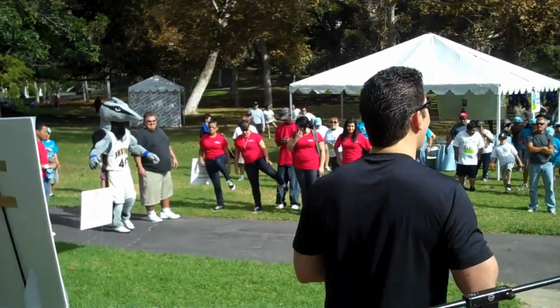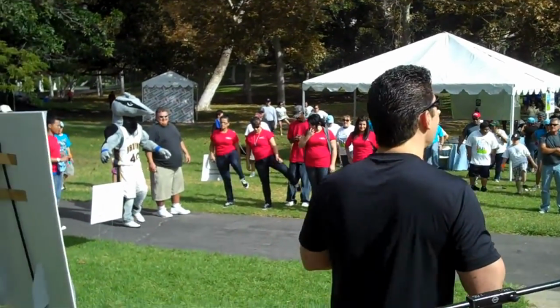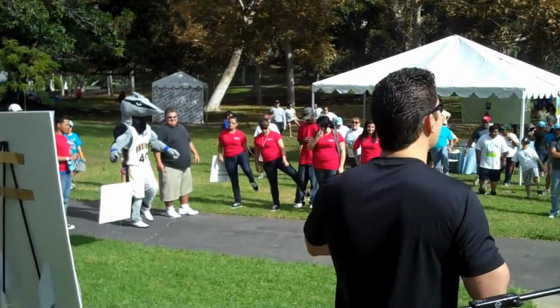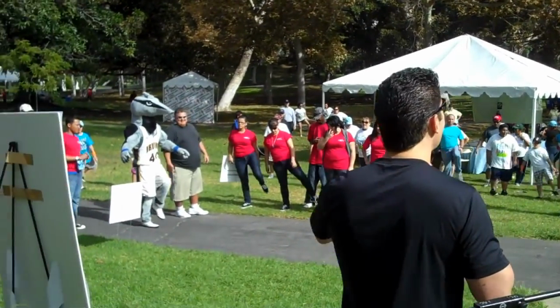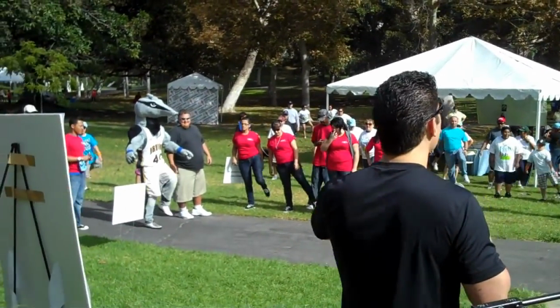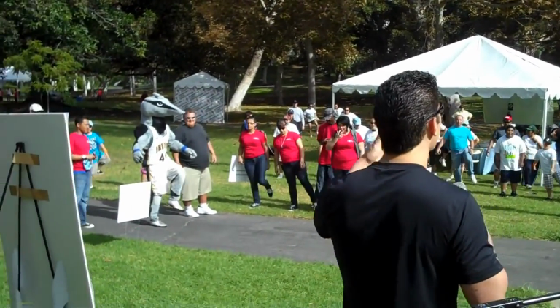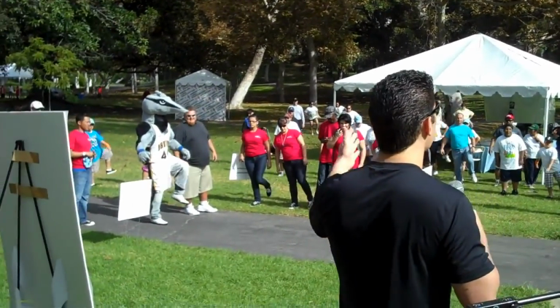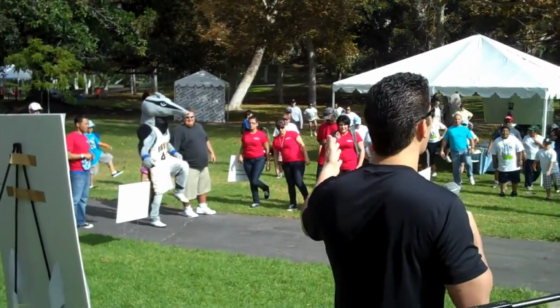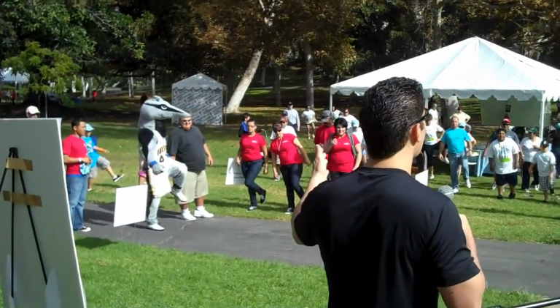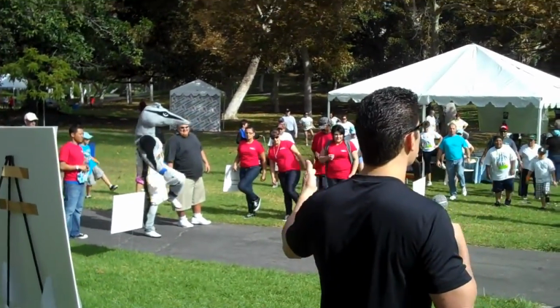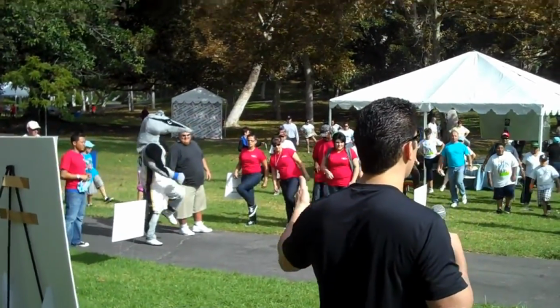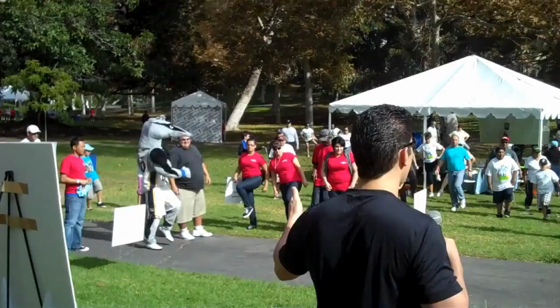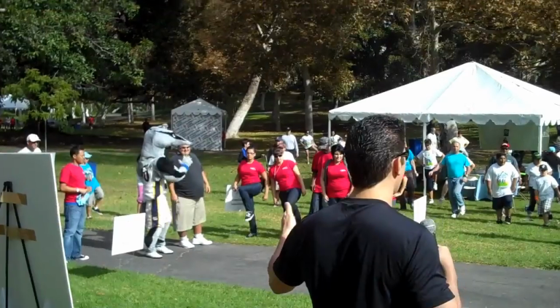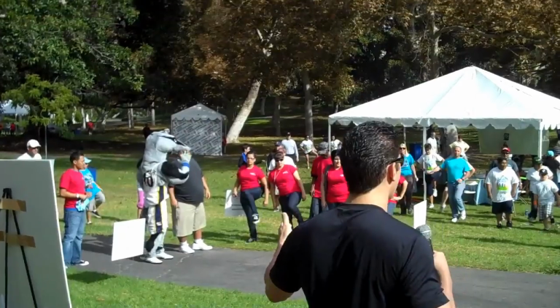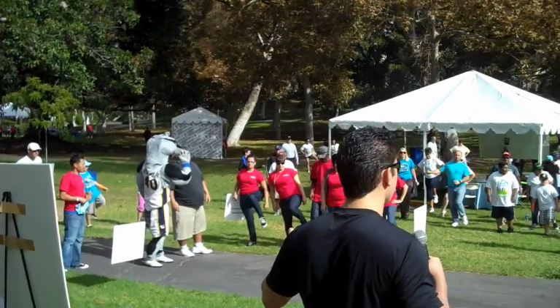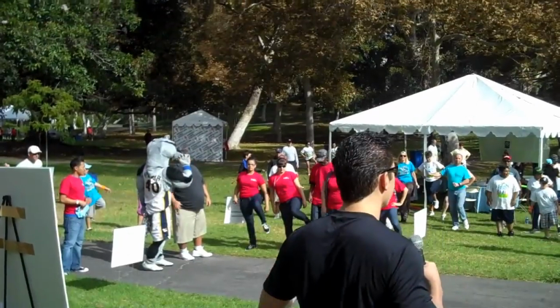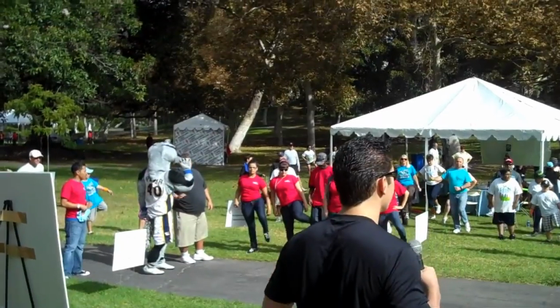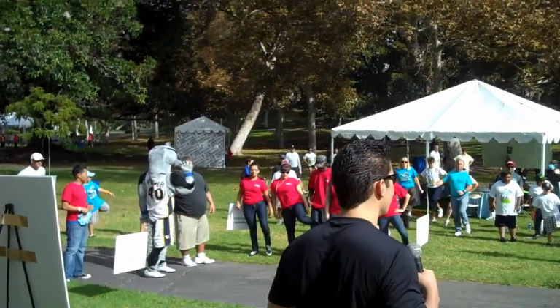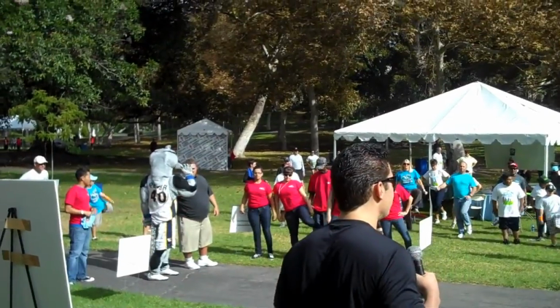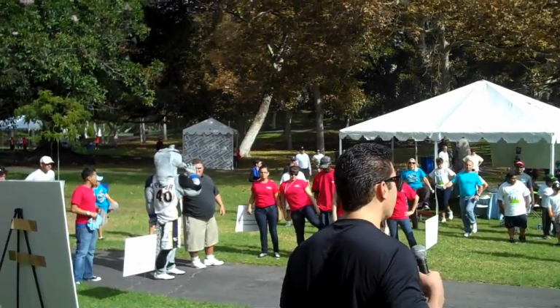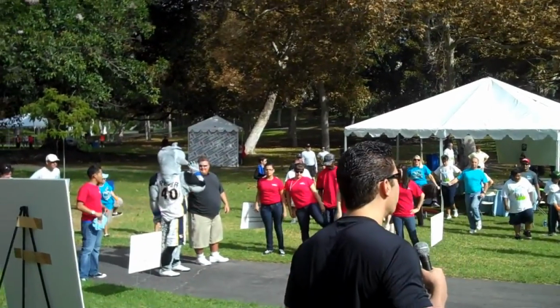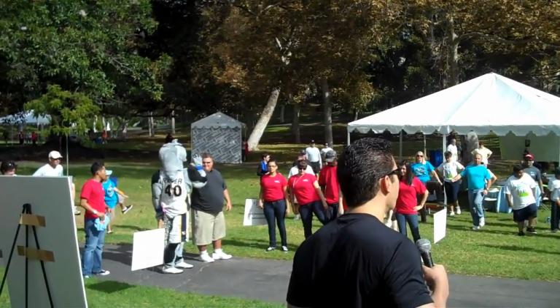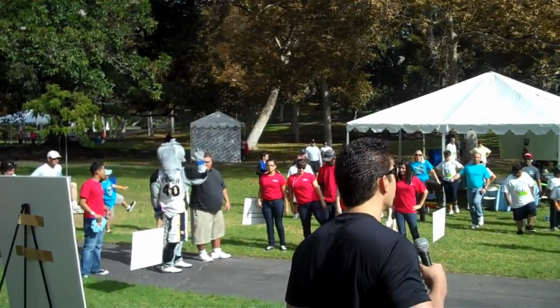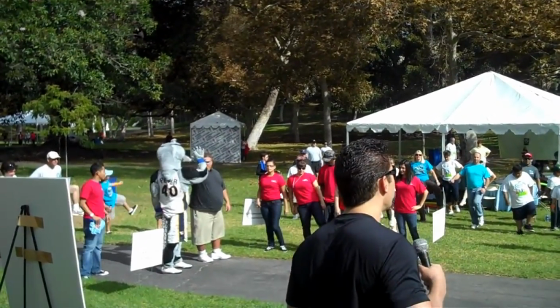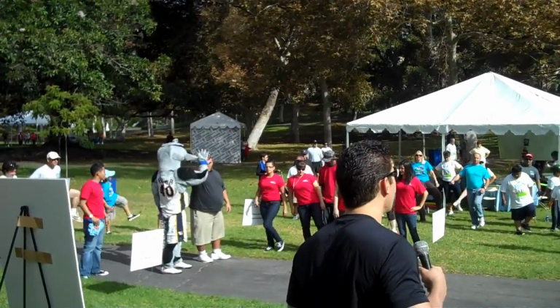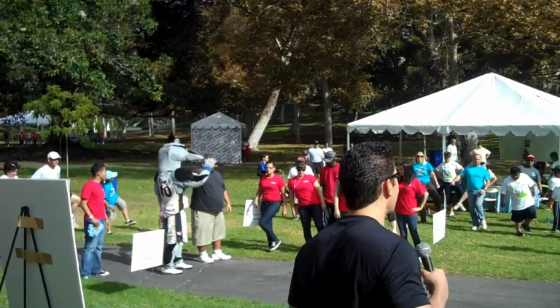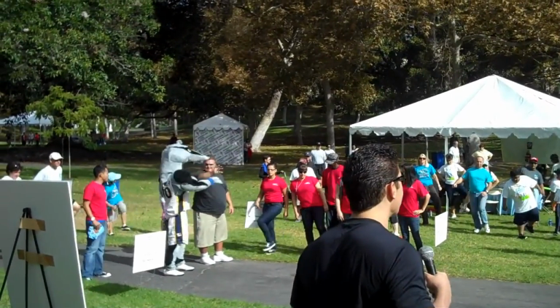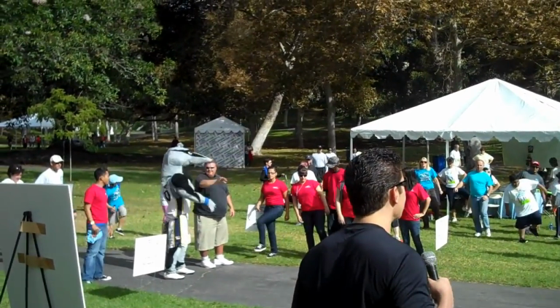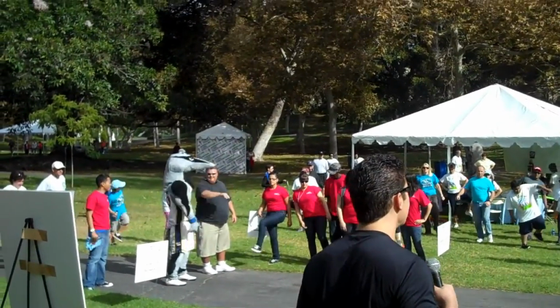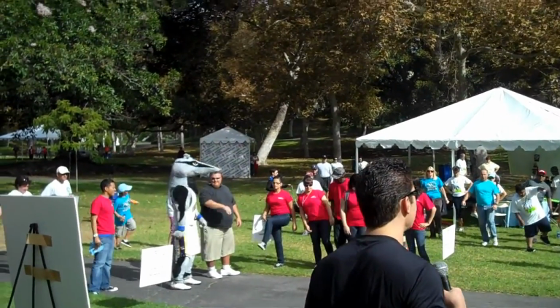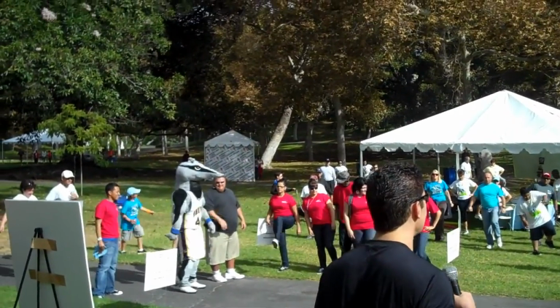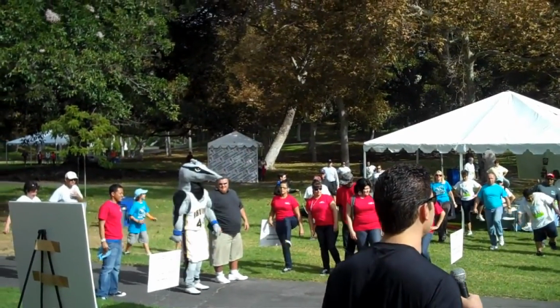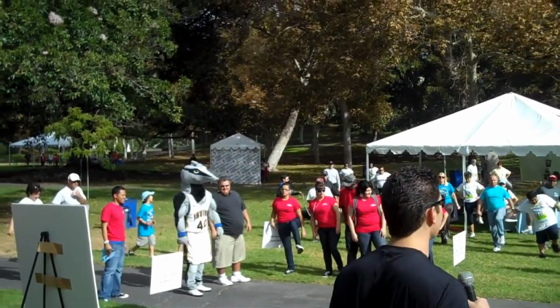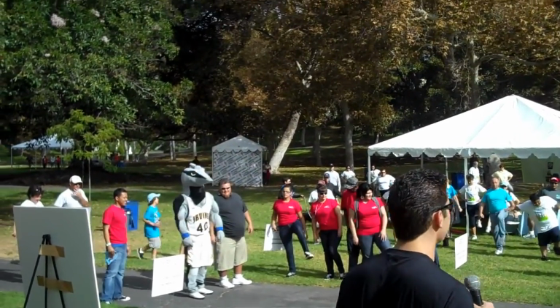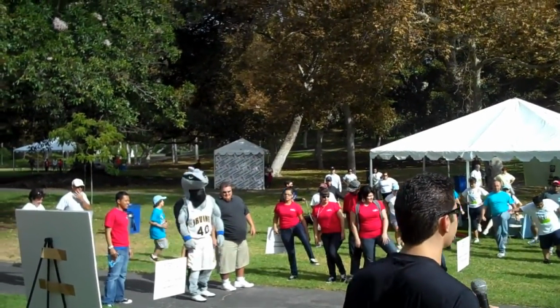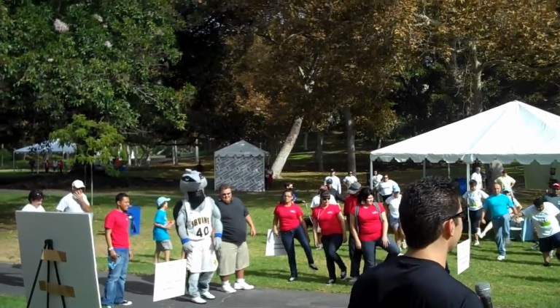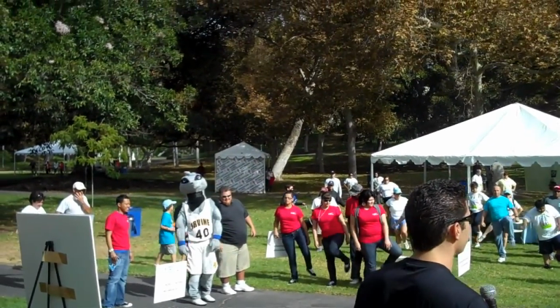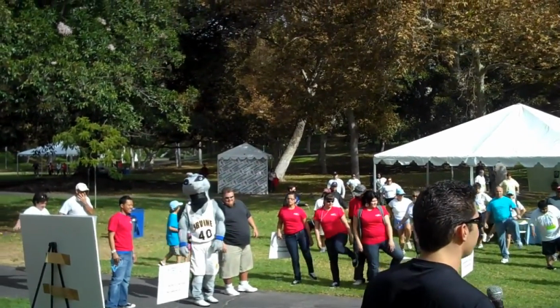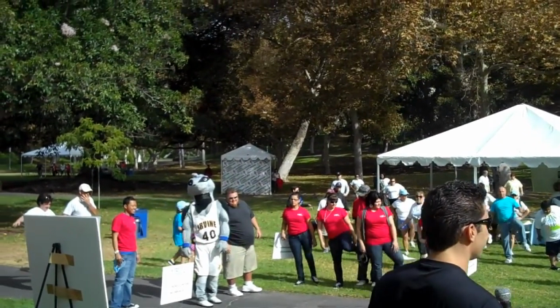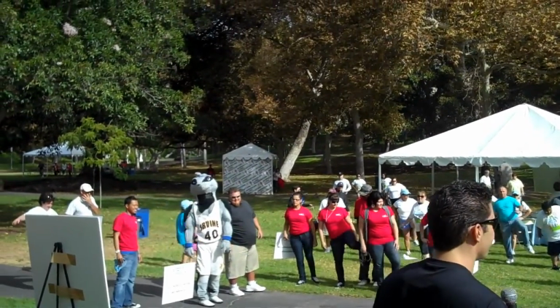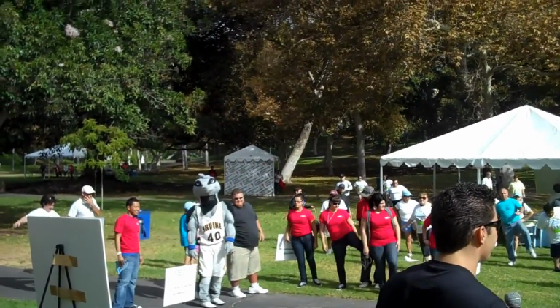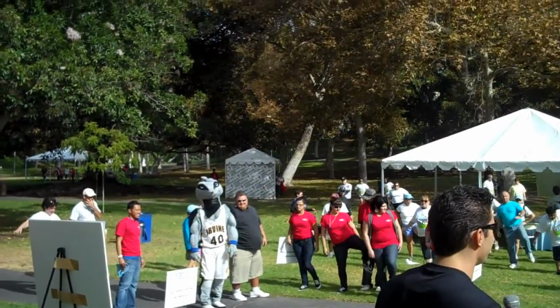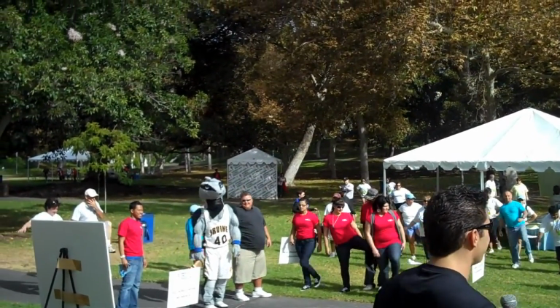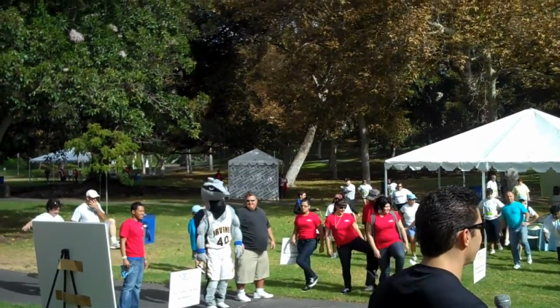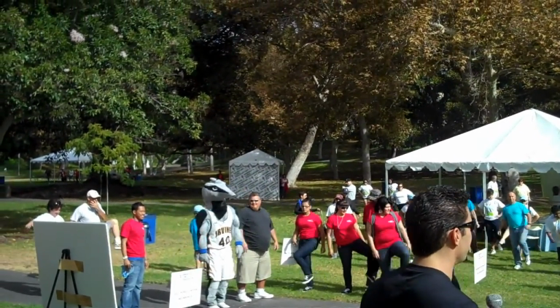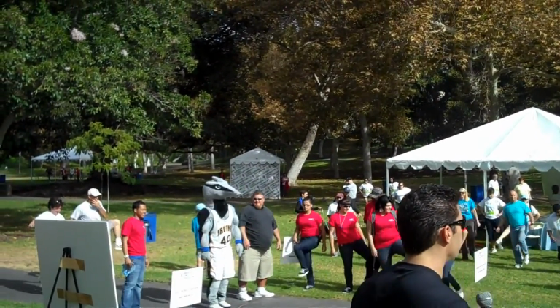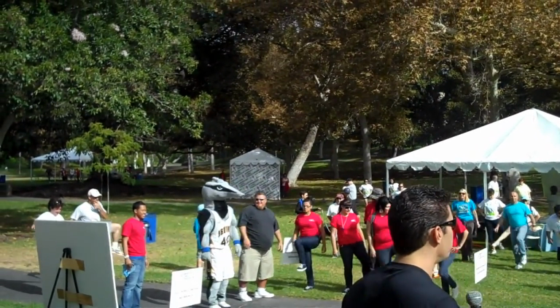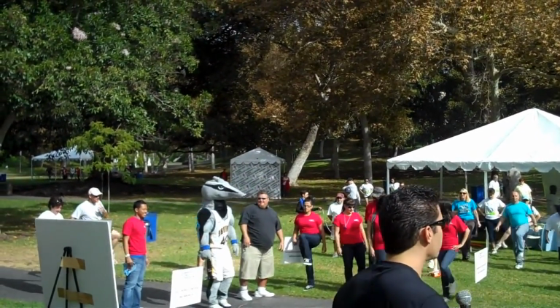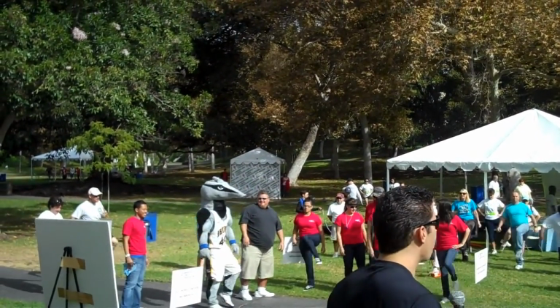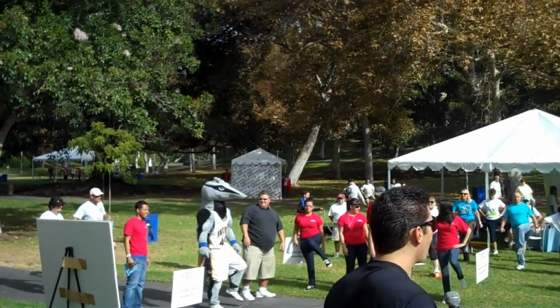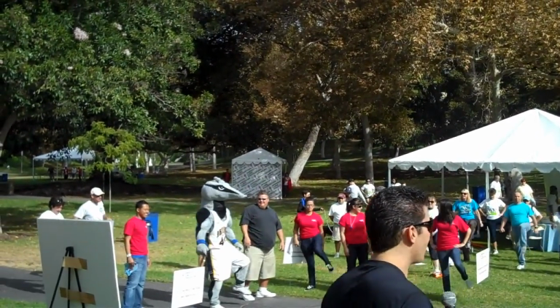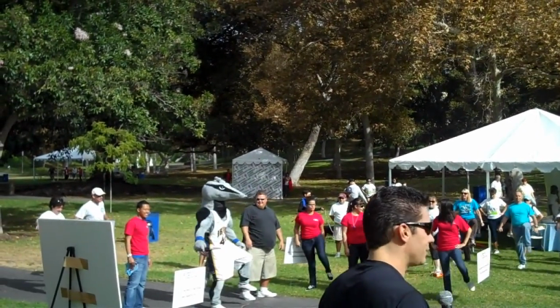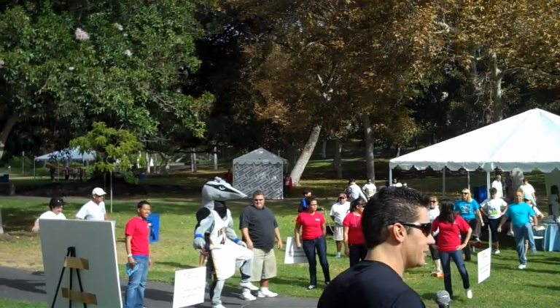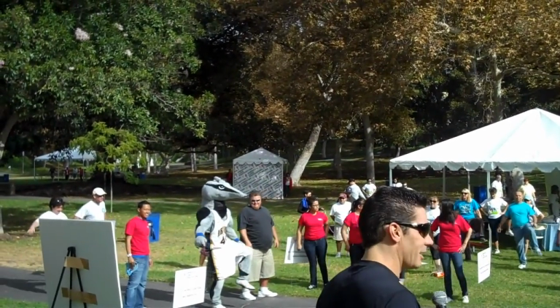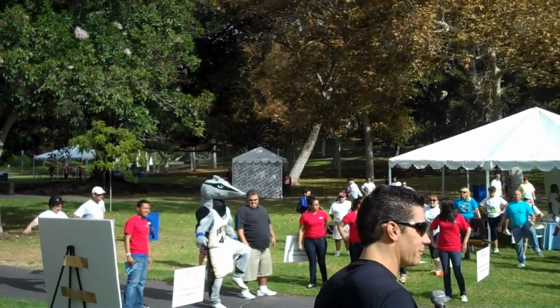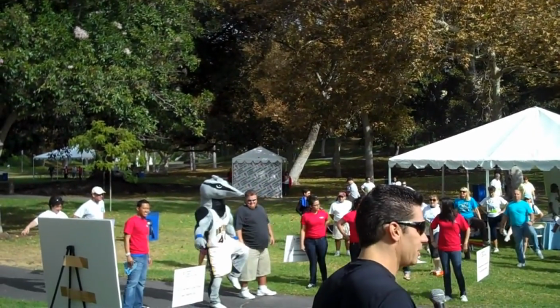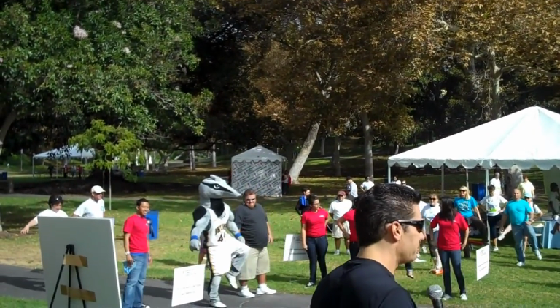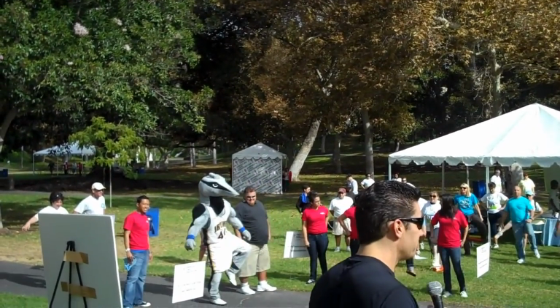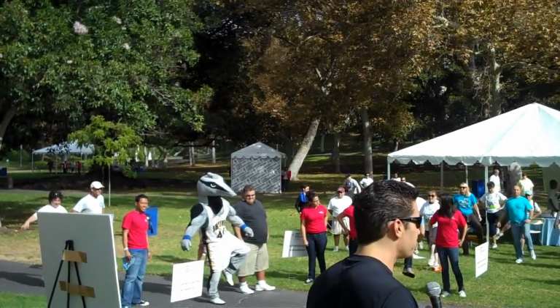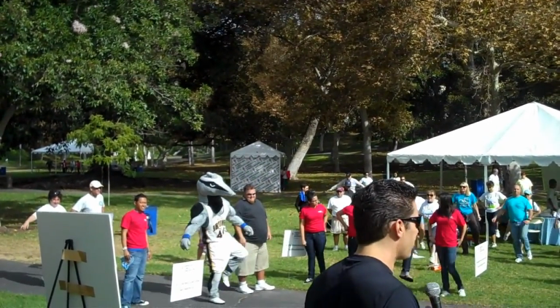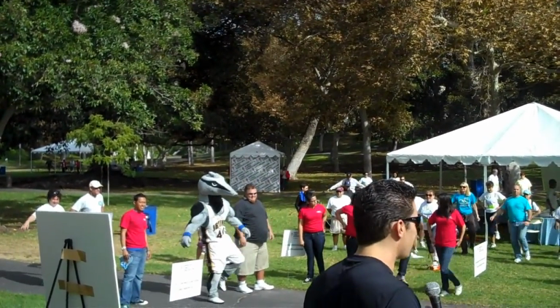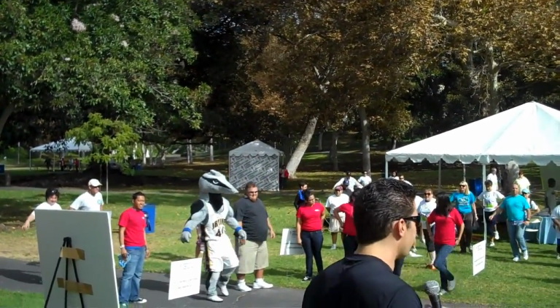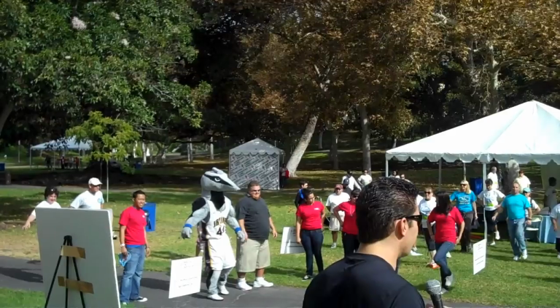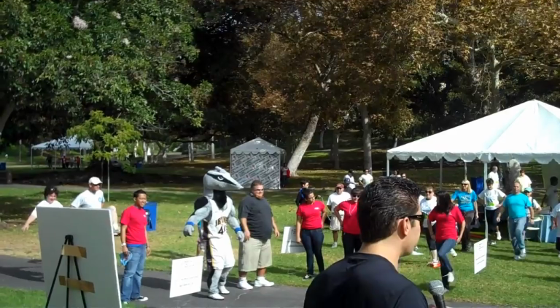Nice even breaths right now, don't overthink it, this is easy. This is just a walk today, we're not doing a triathlon.